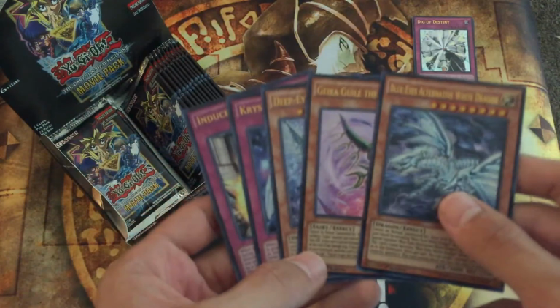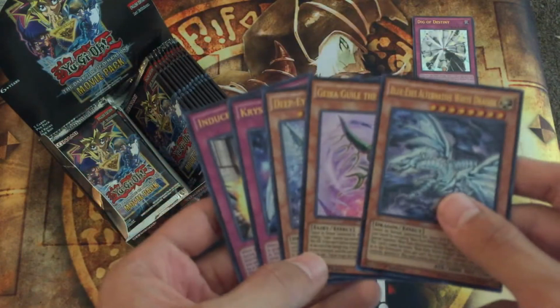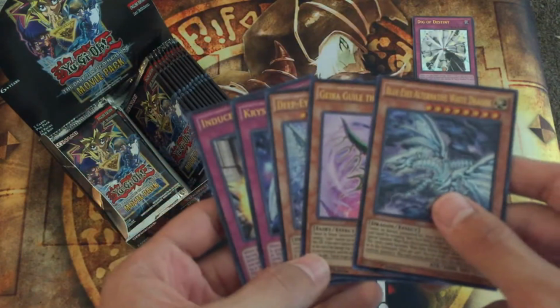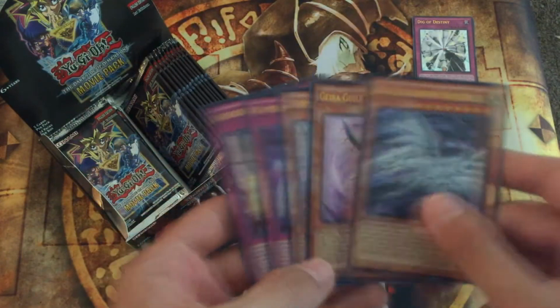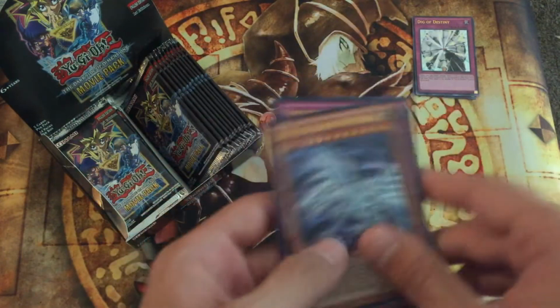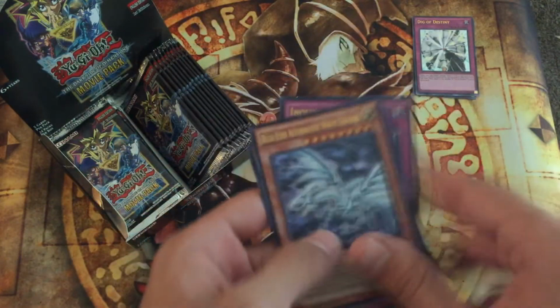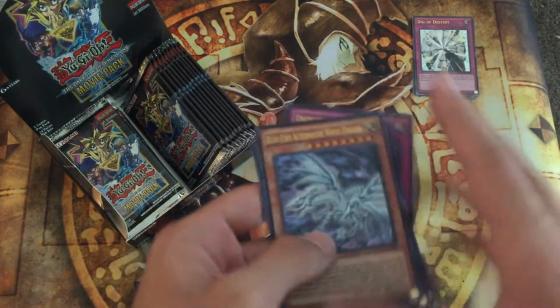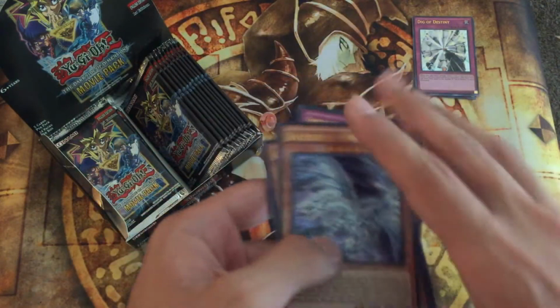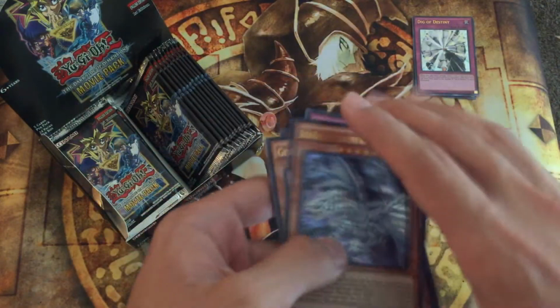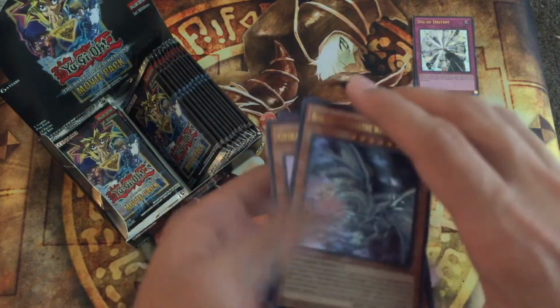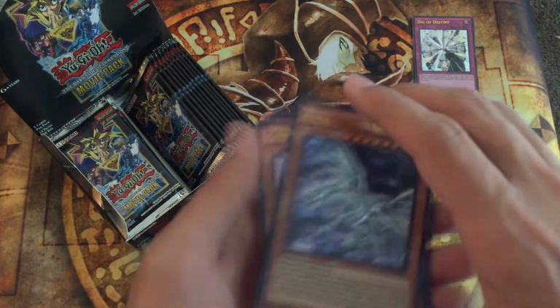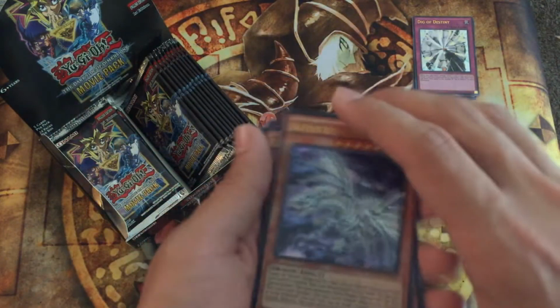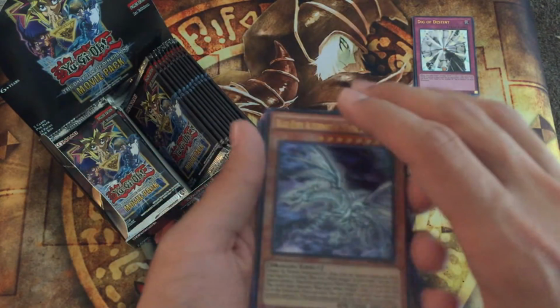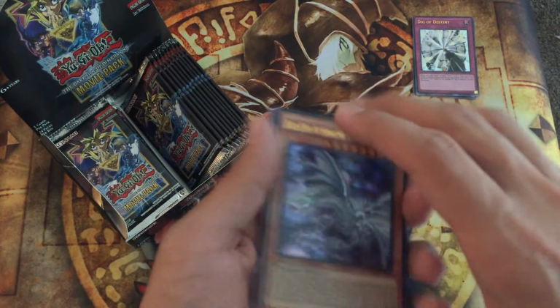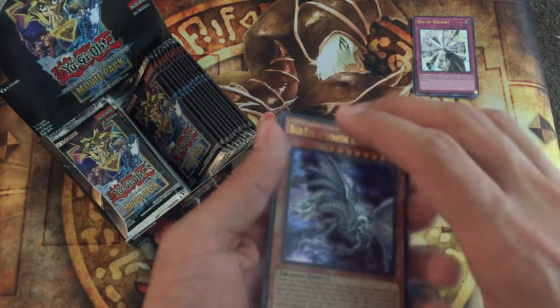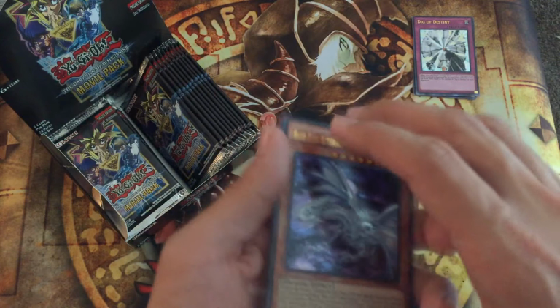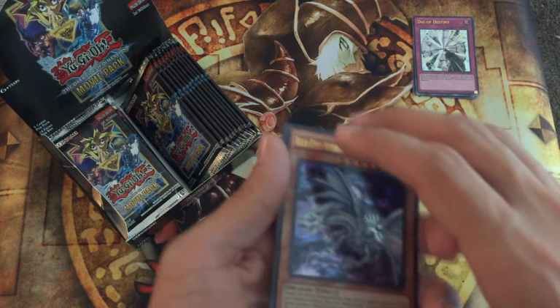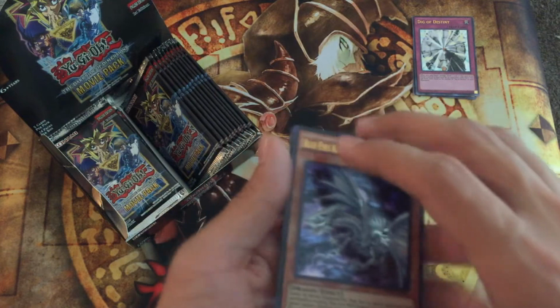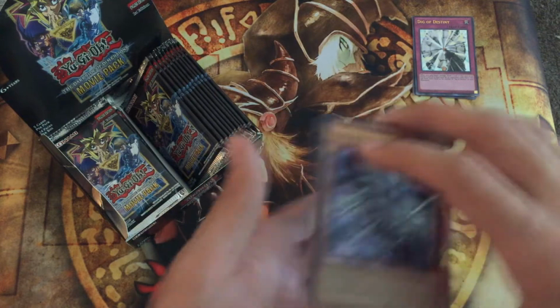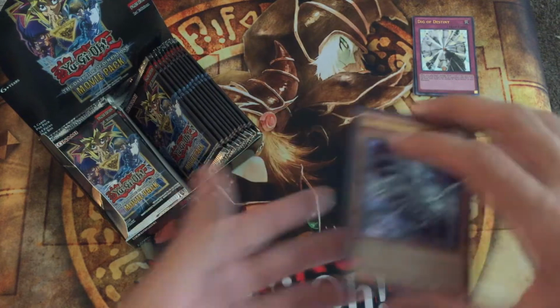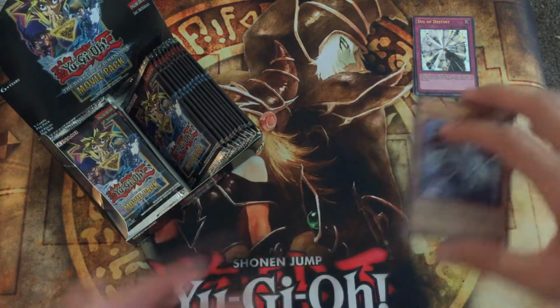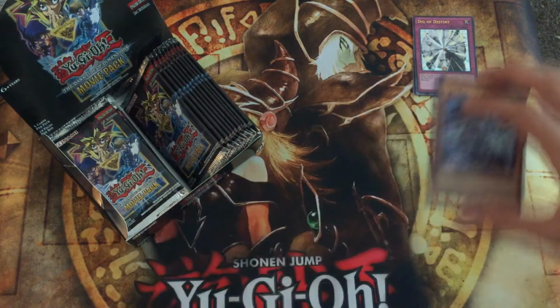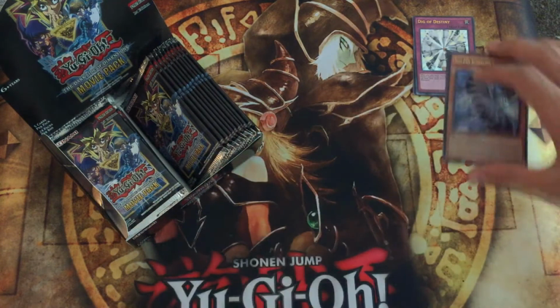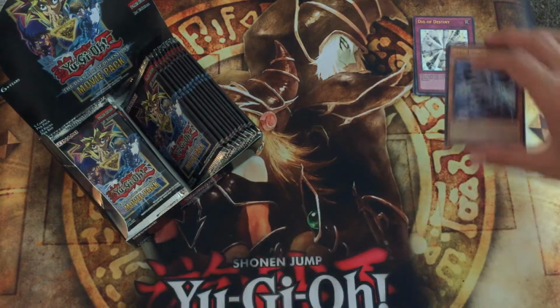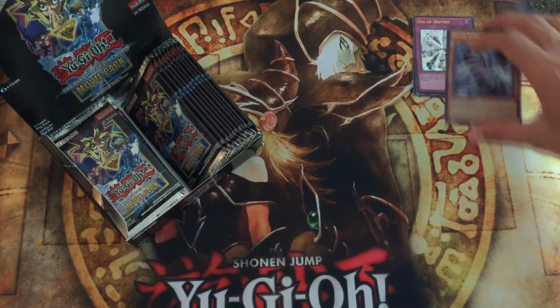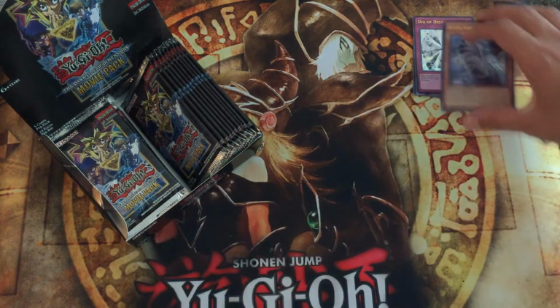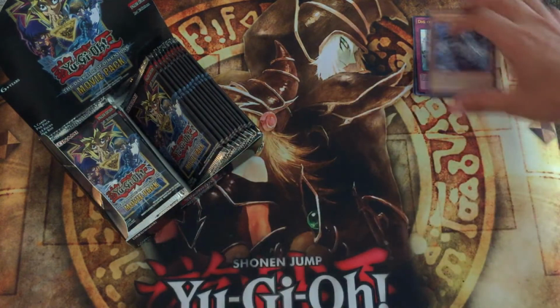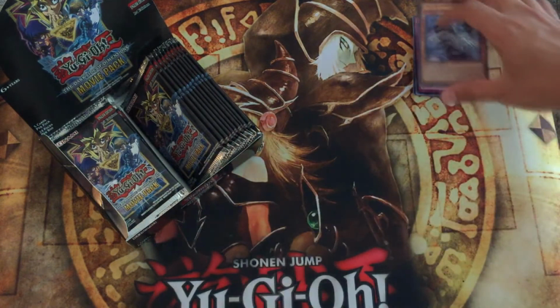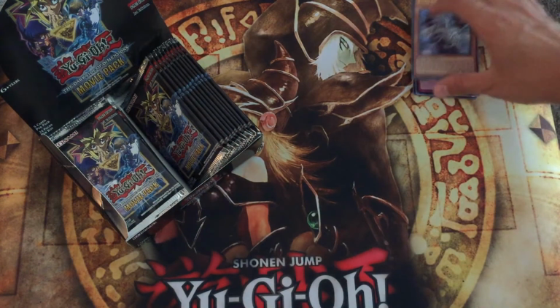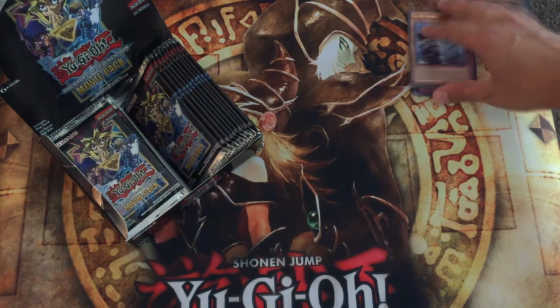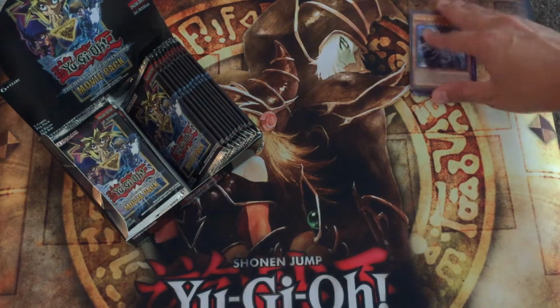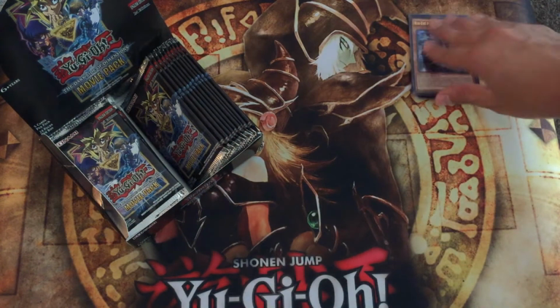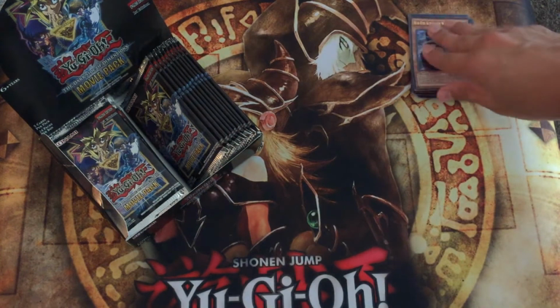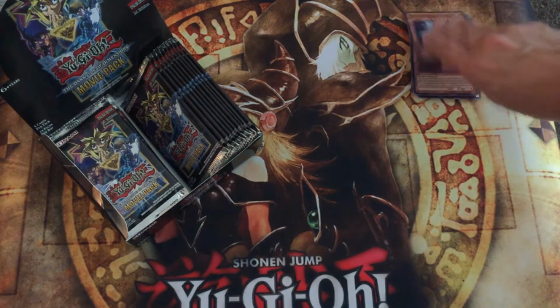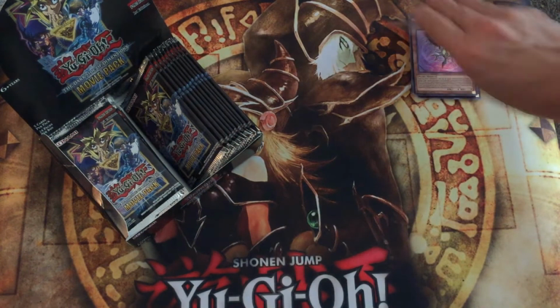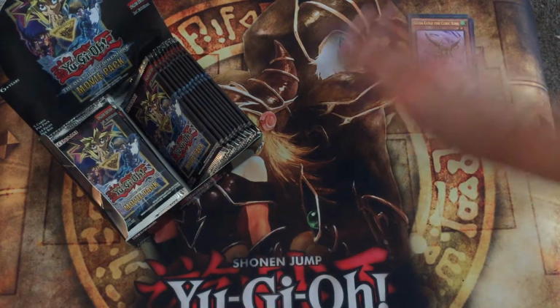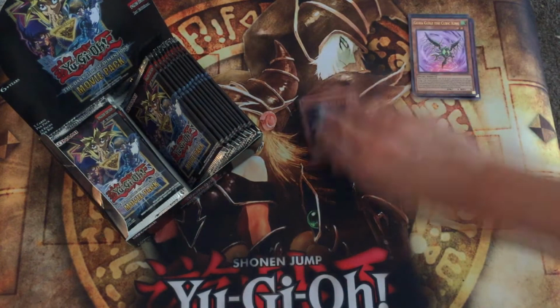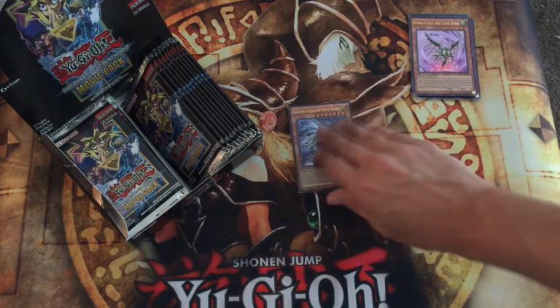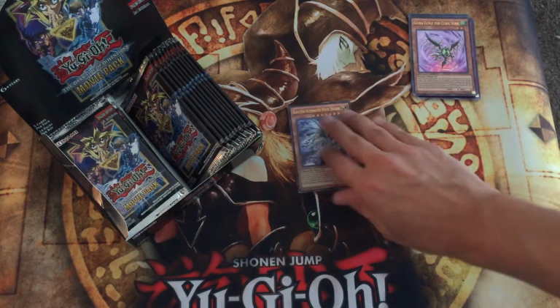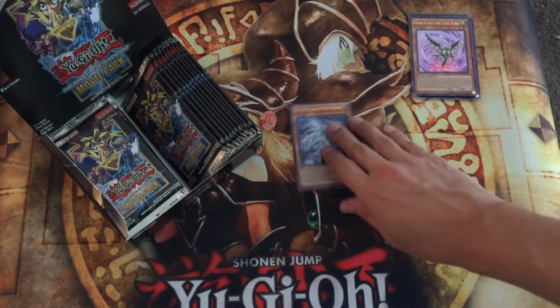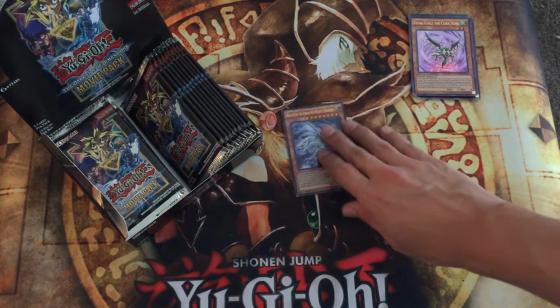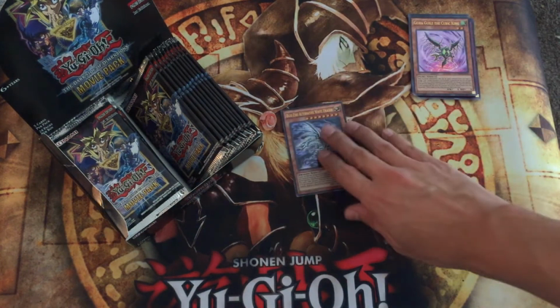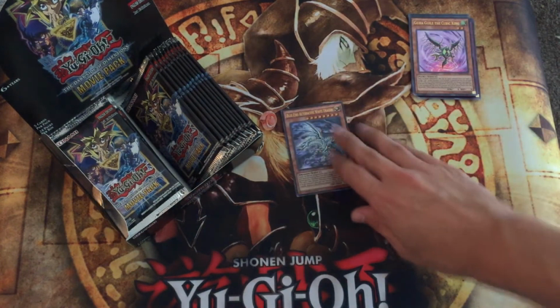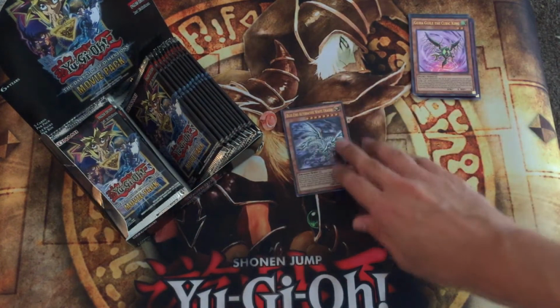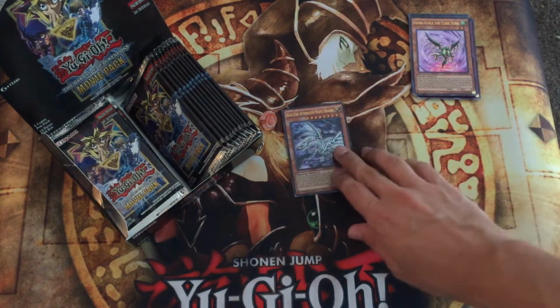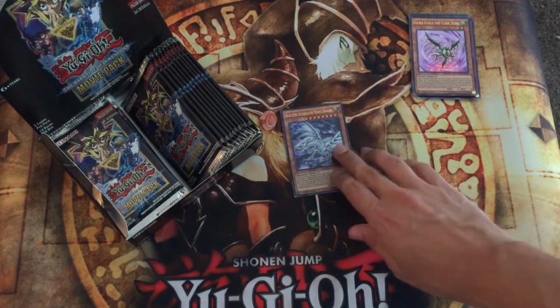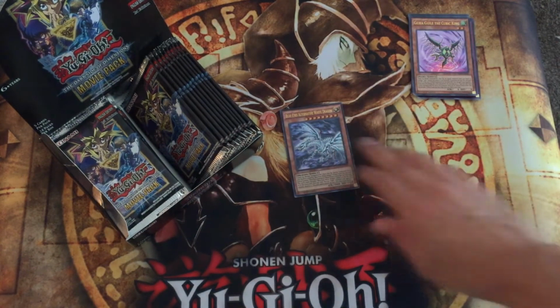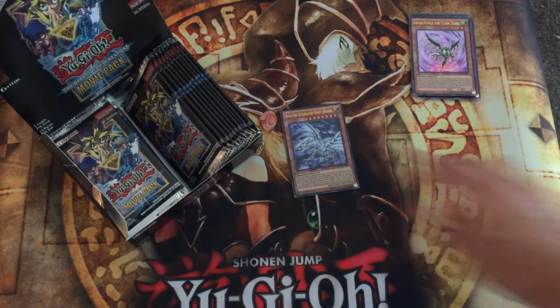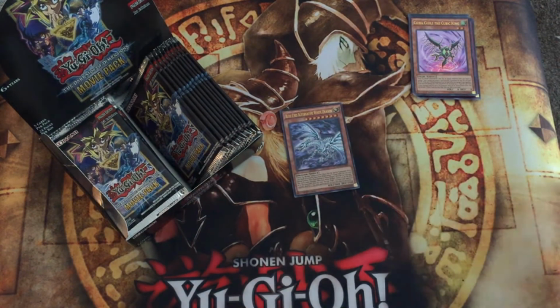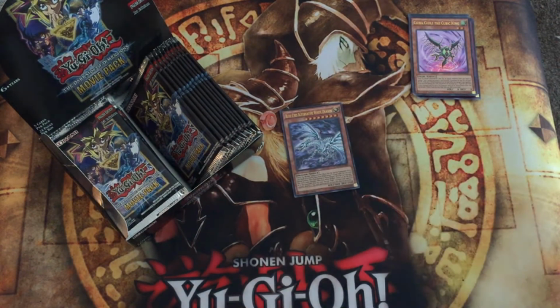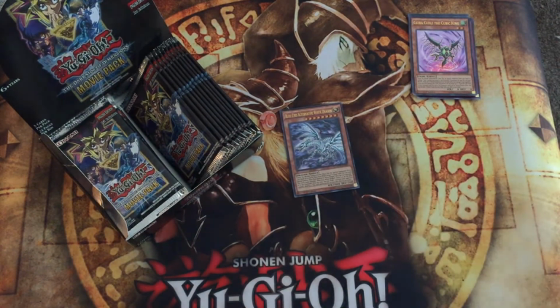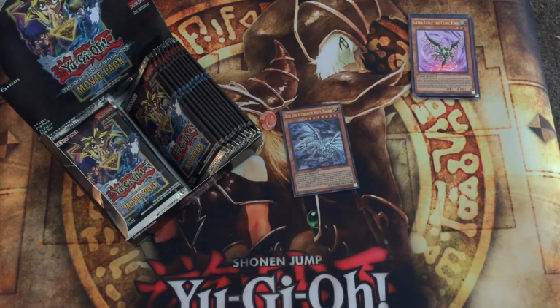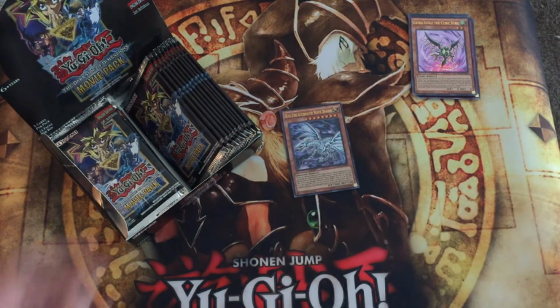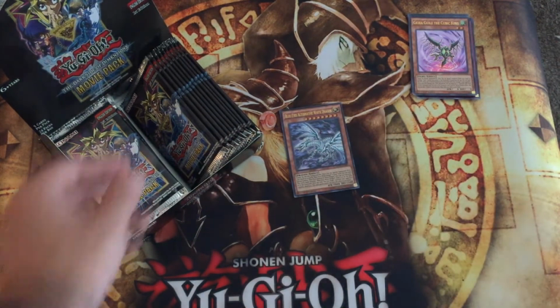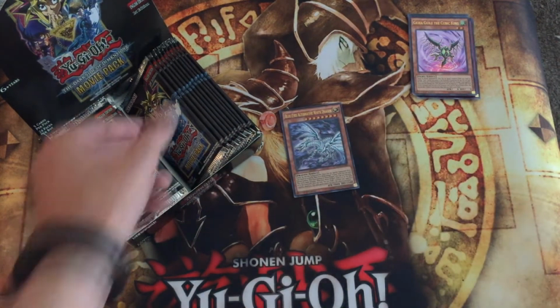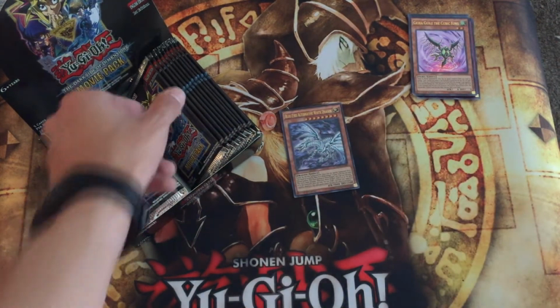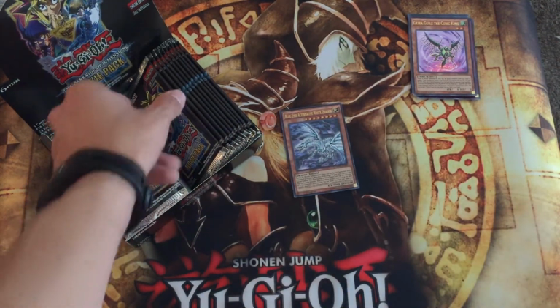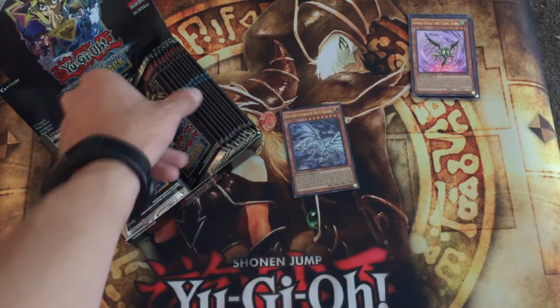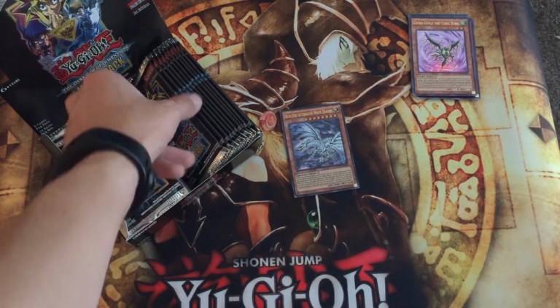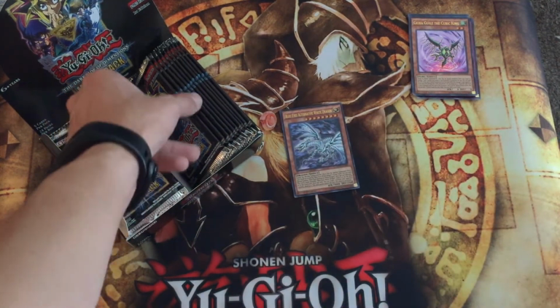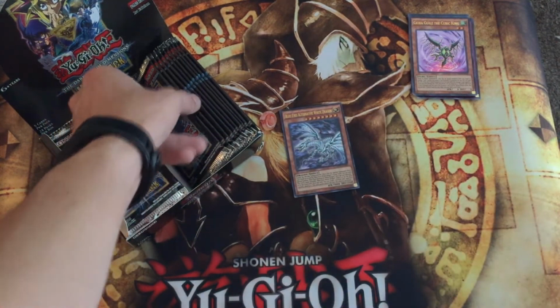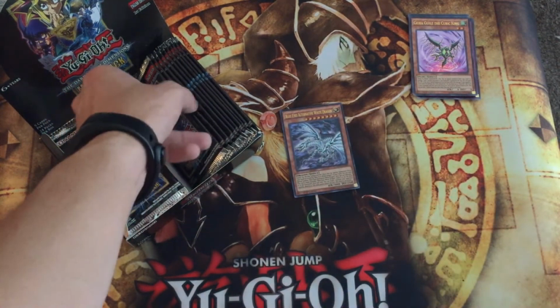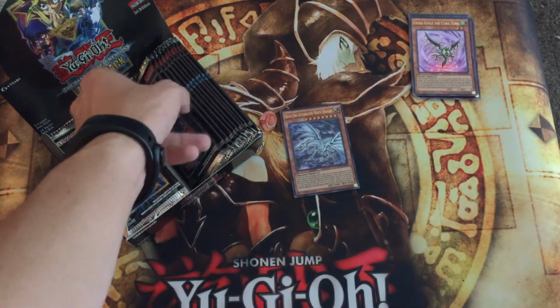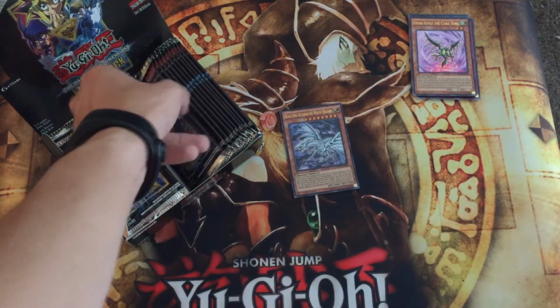But yeah, I don't feel like reading too much of them. We'll go ahead and set aside the Blue-Eyes Alternative White Dragon.